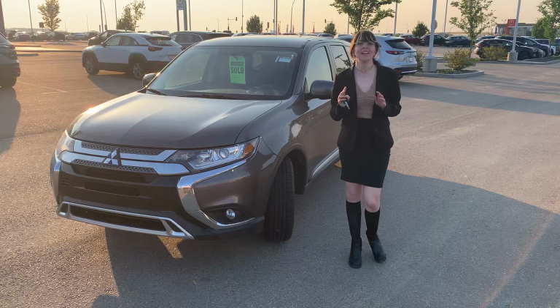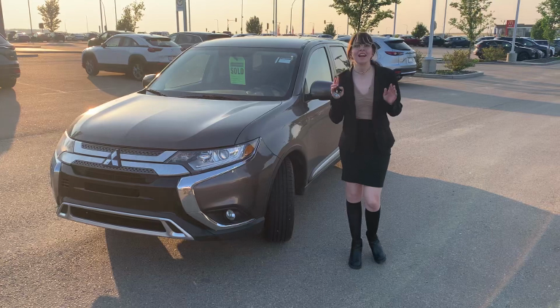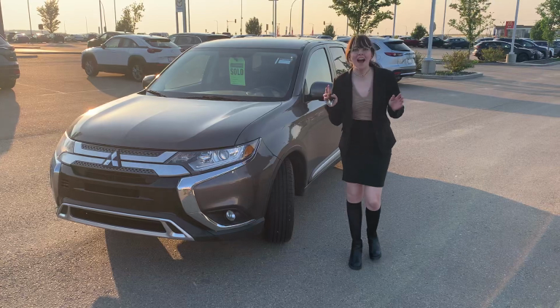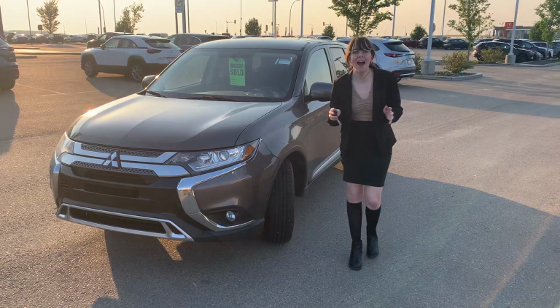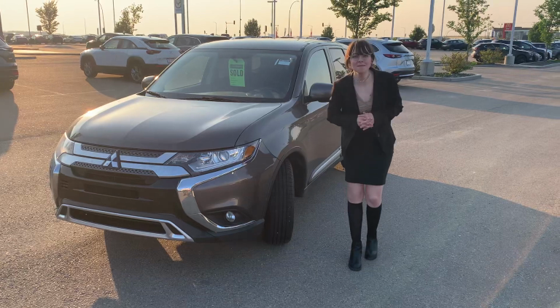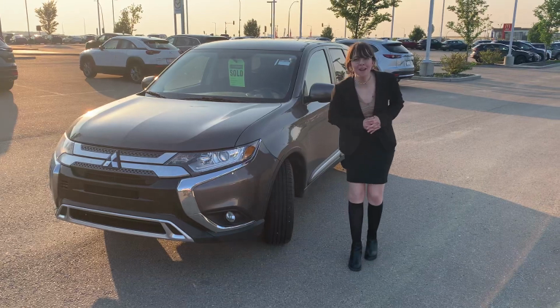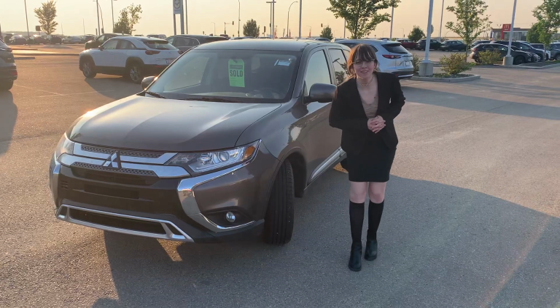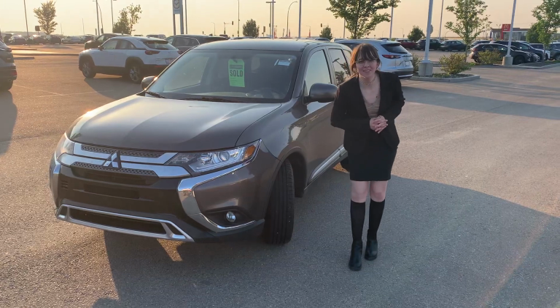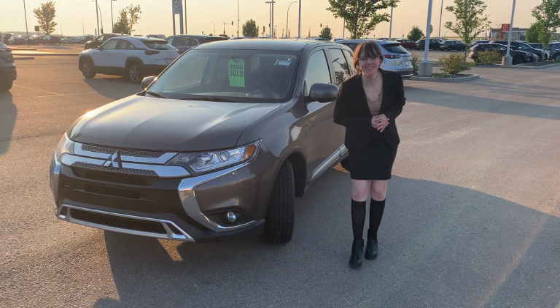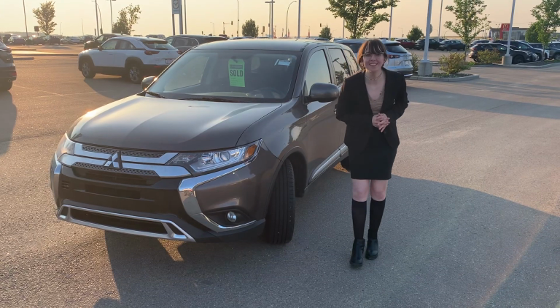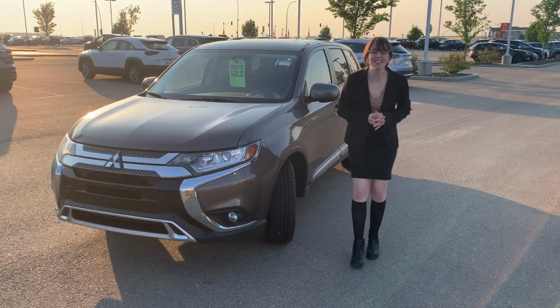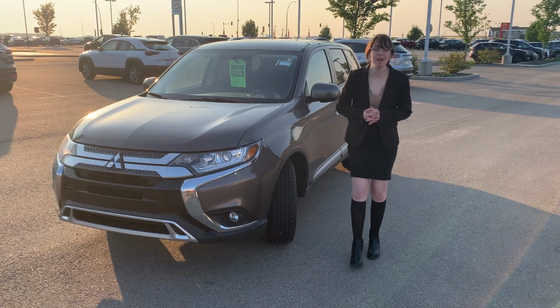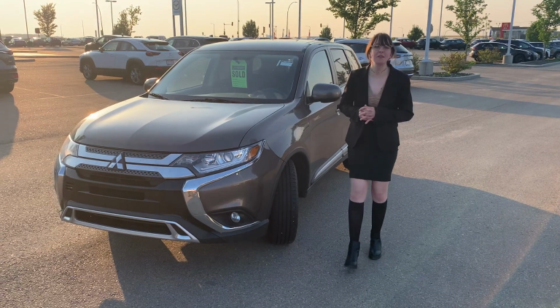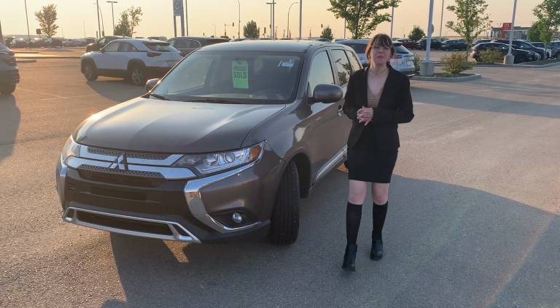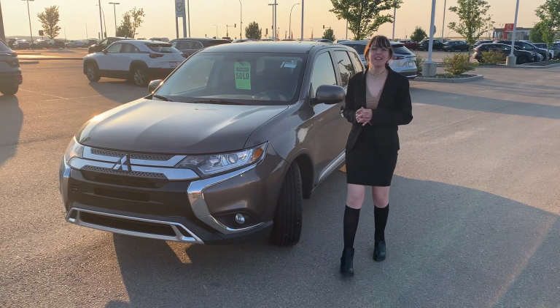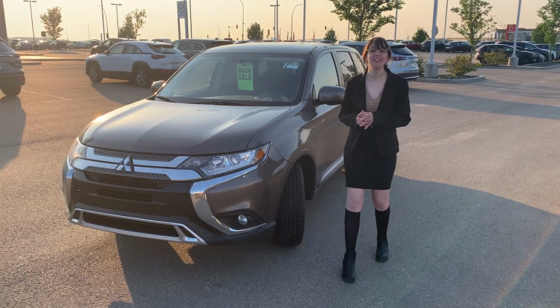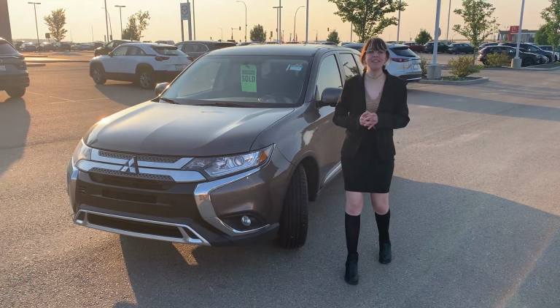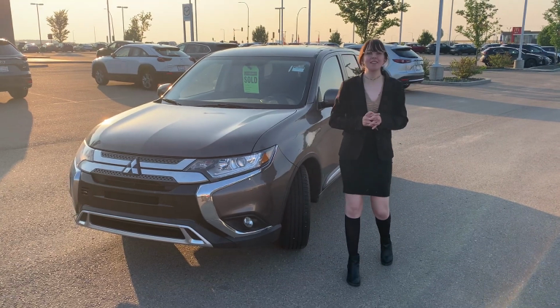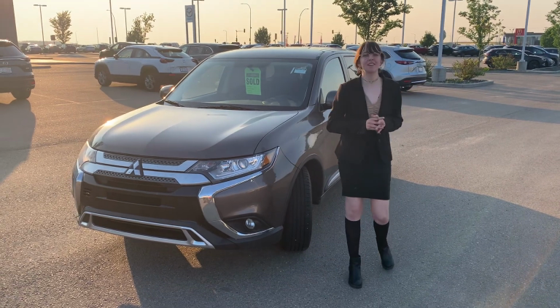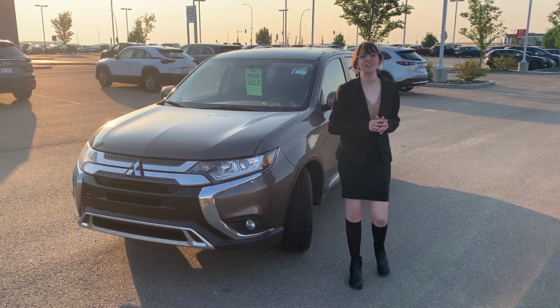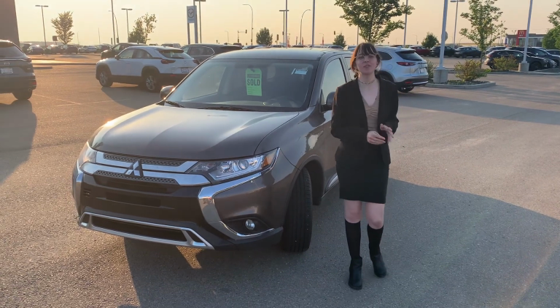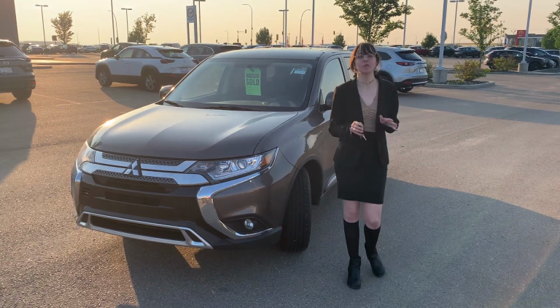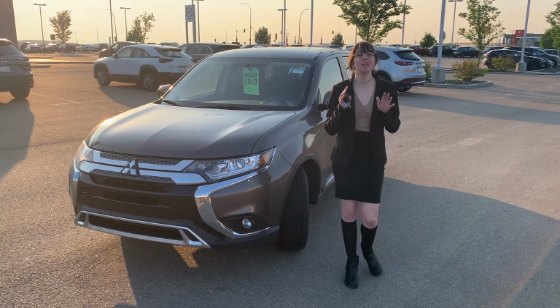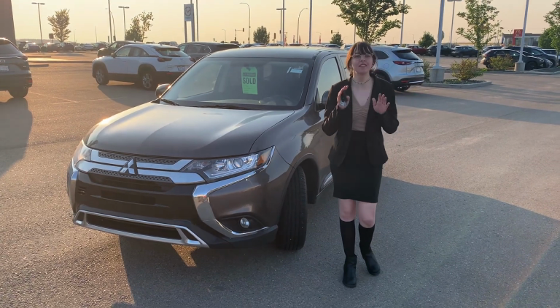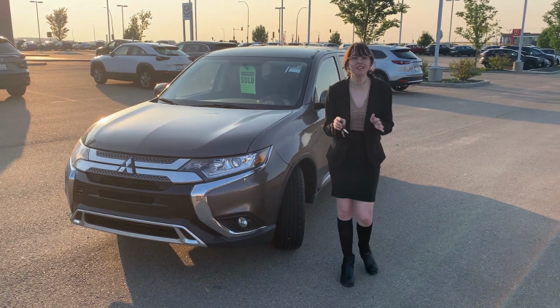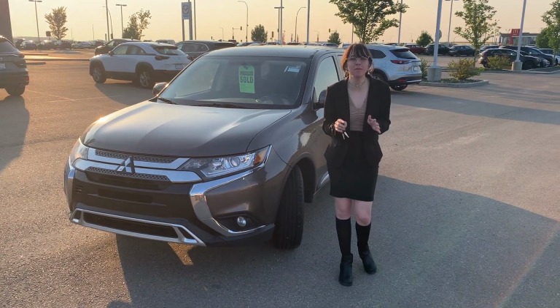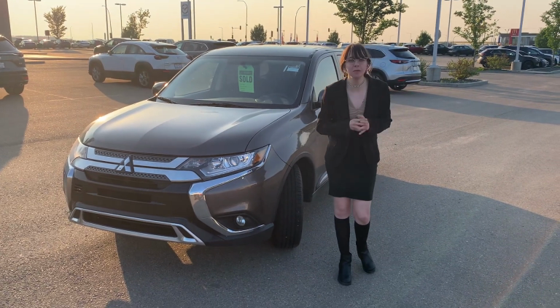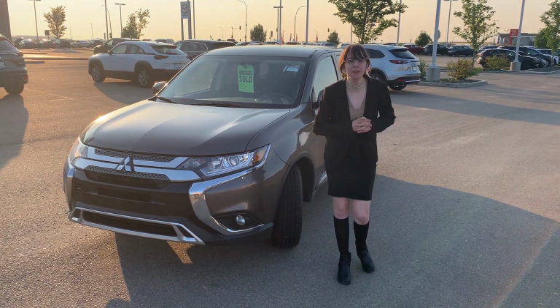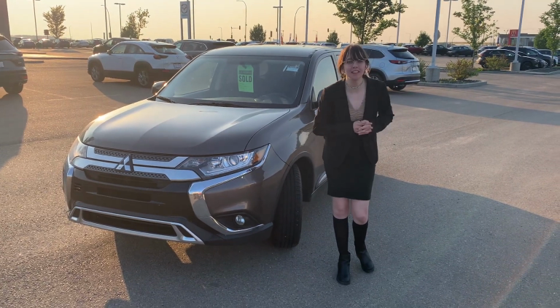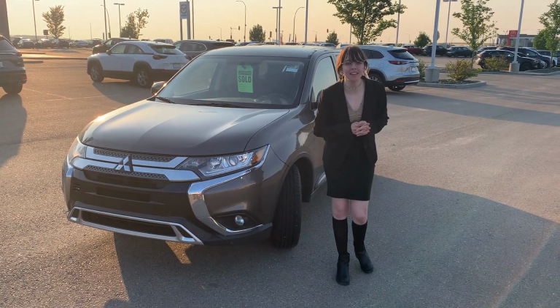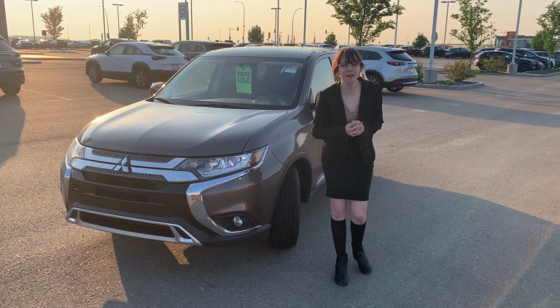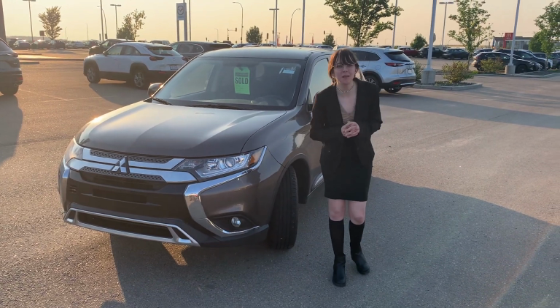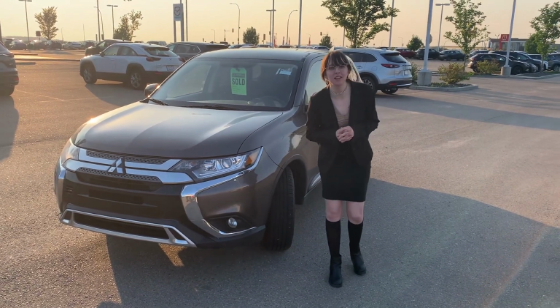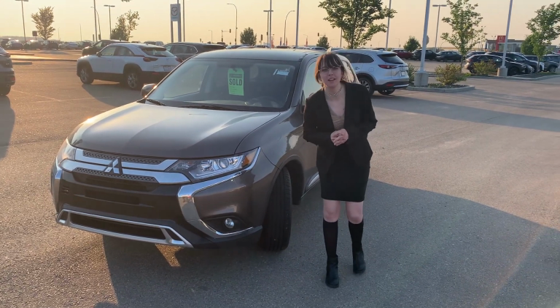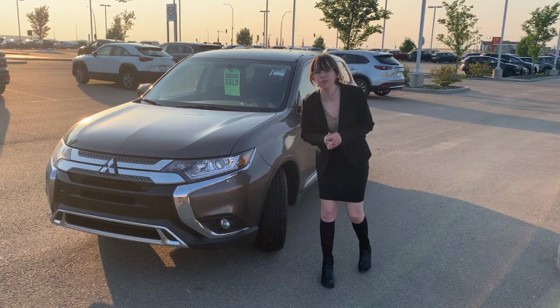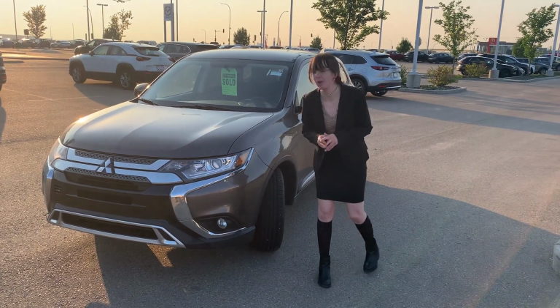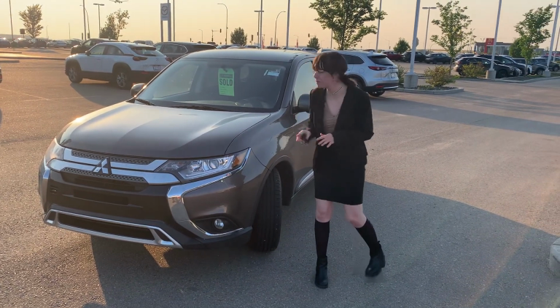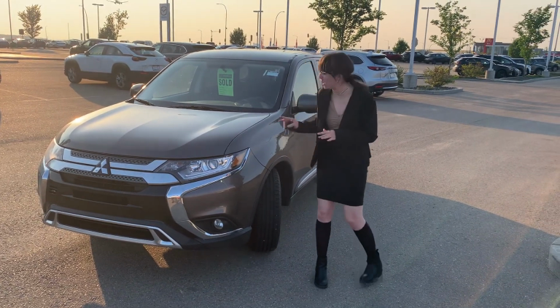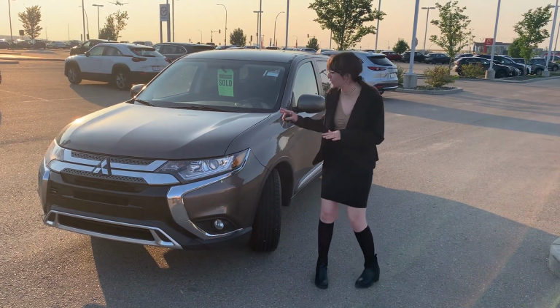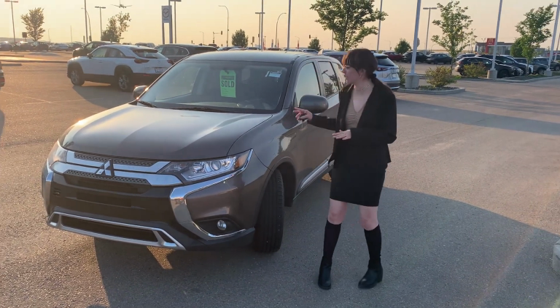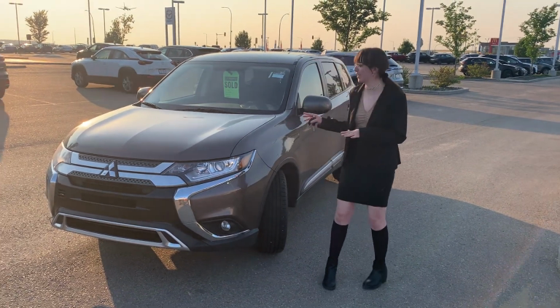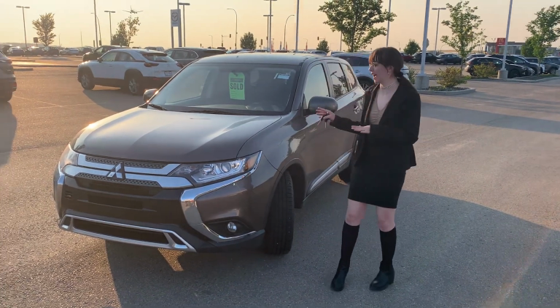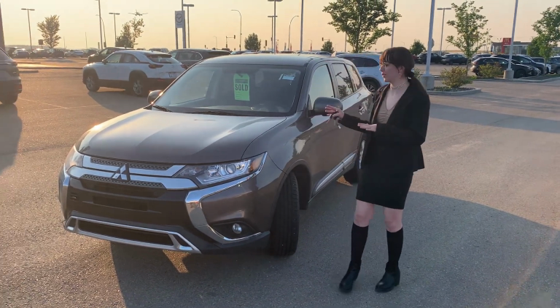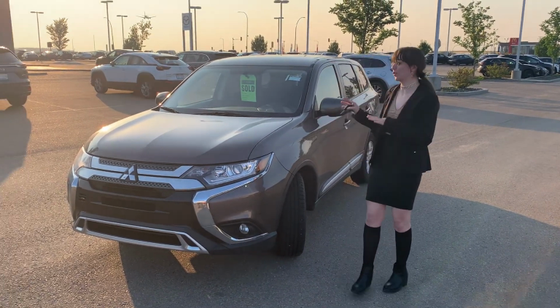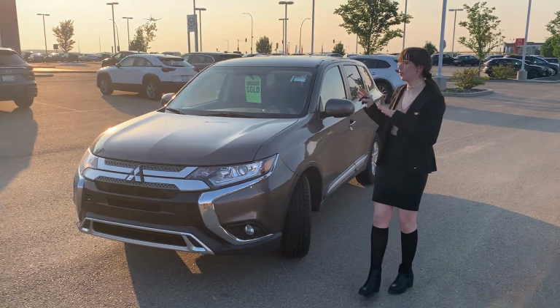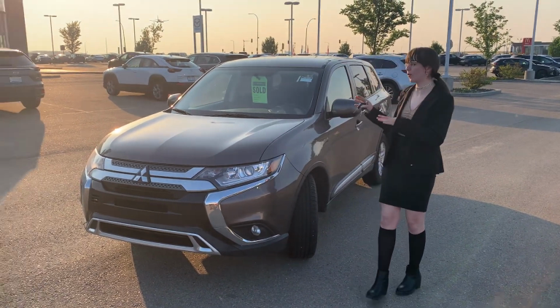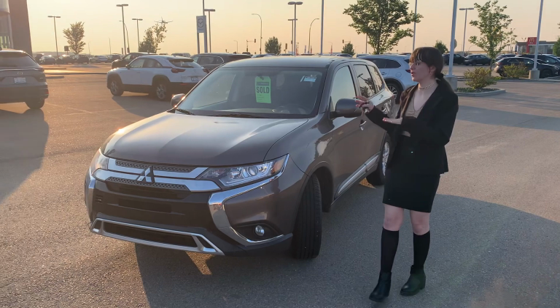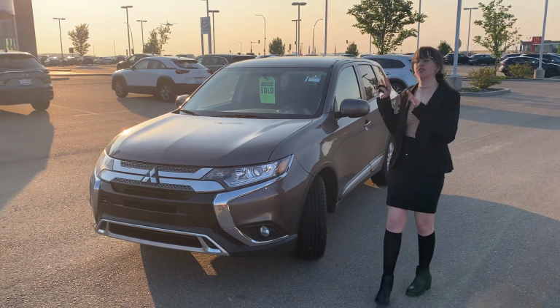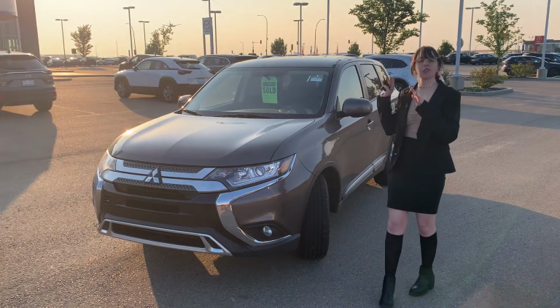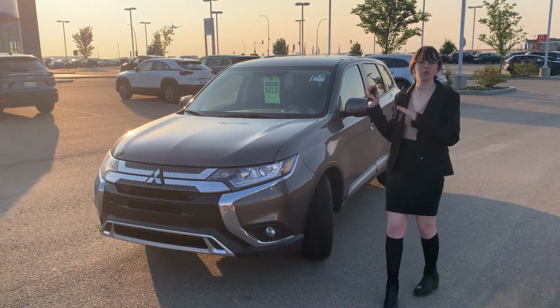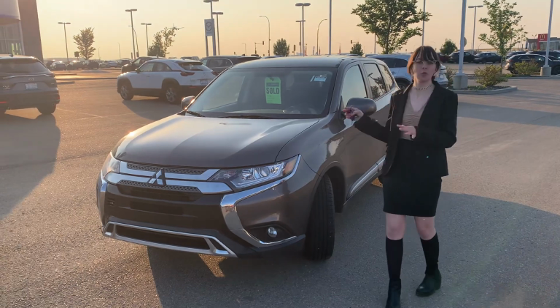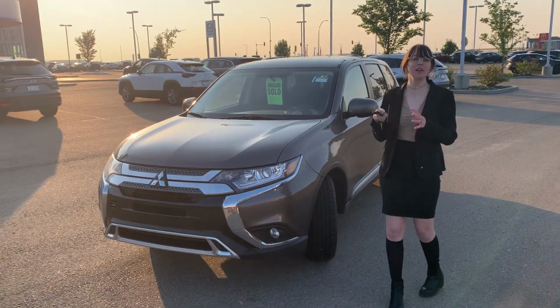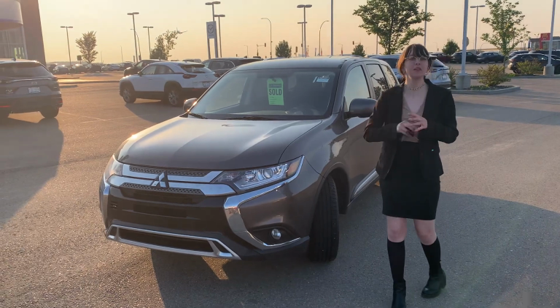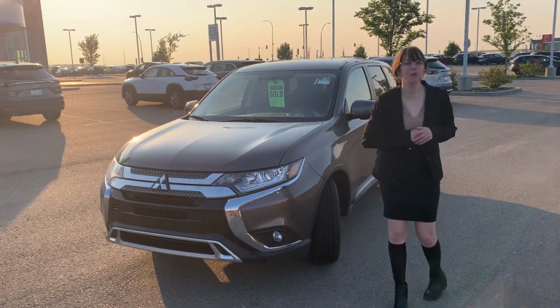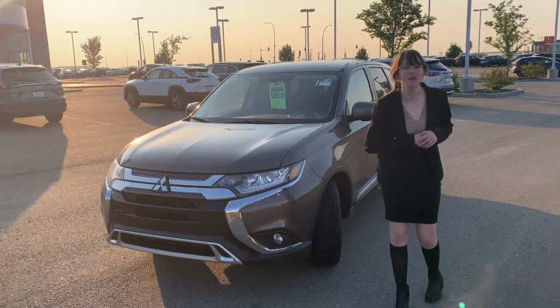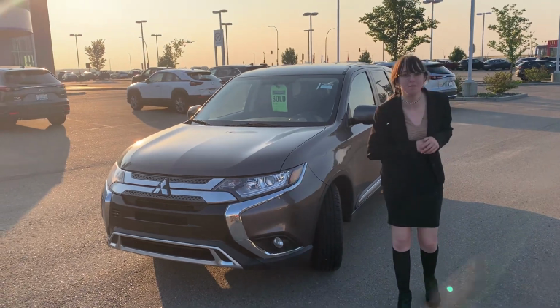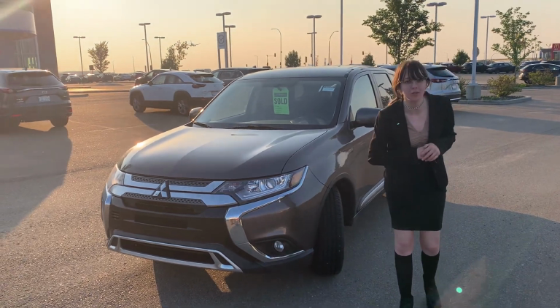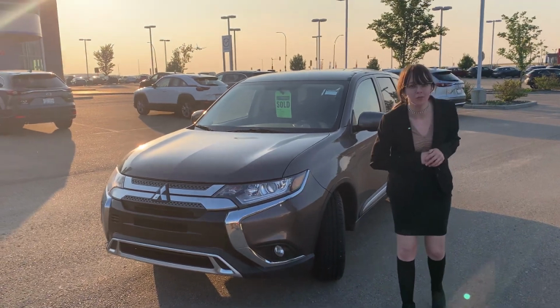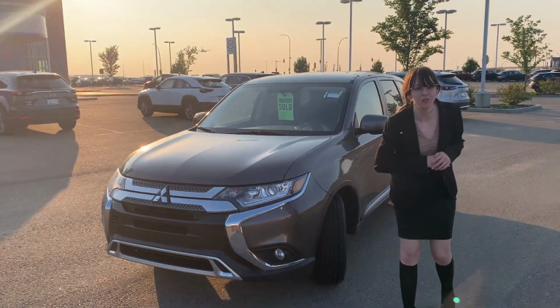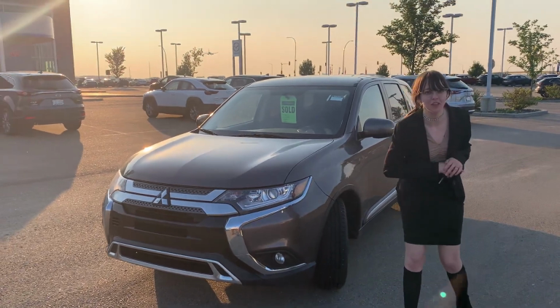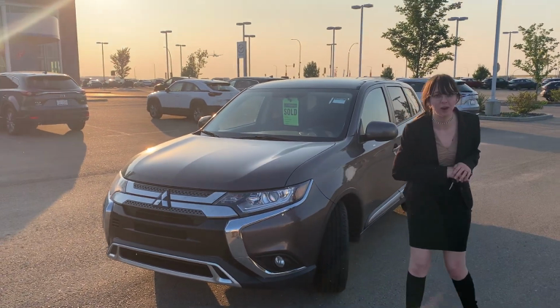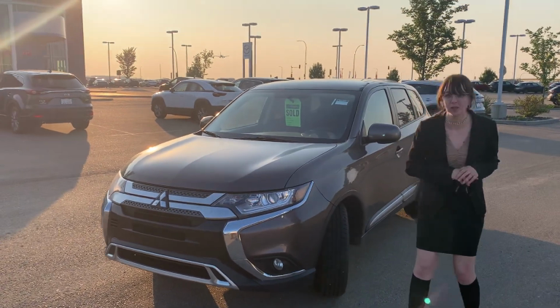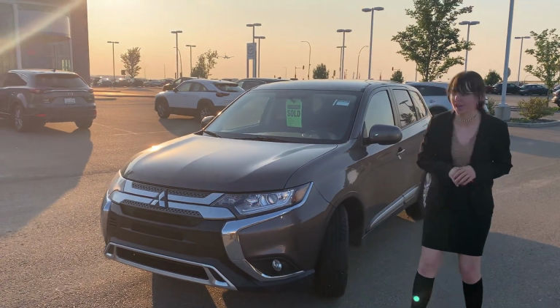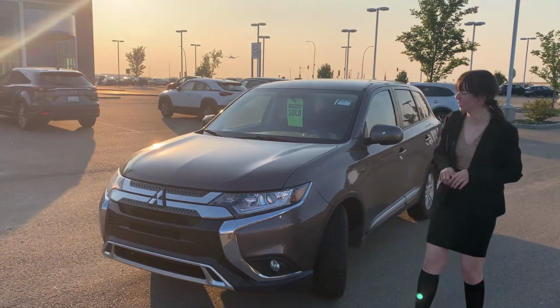Hi Michael, this is Emily with LA Nissan. I just wanted to step in front of the camera and give you a better look at your gorgeous 2020 Mitsubishi Outlander.